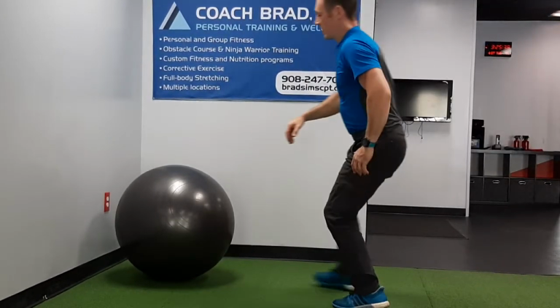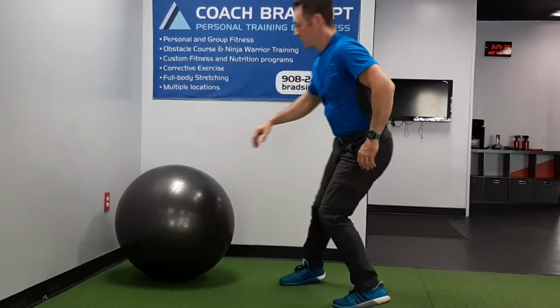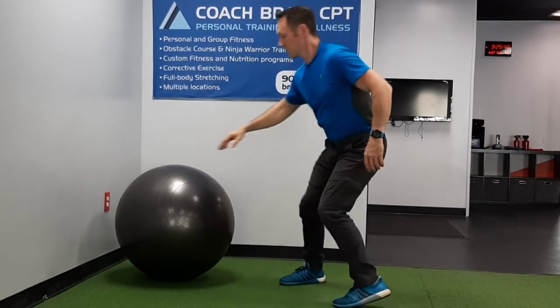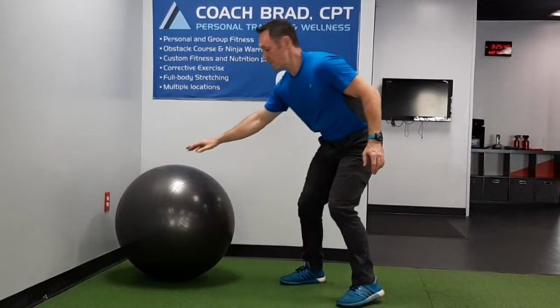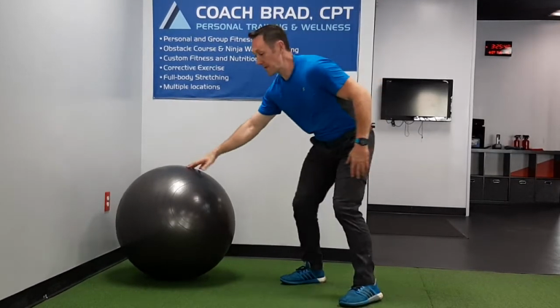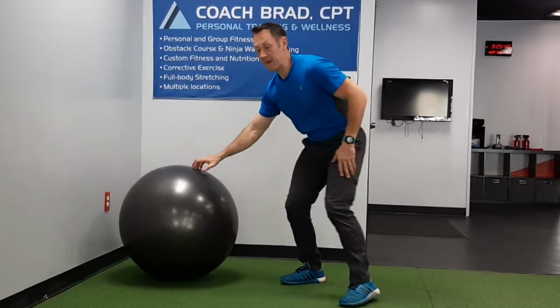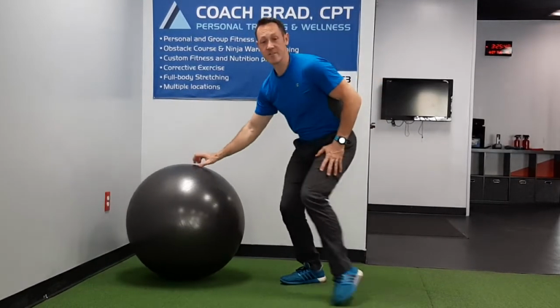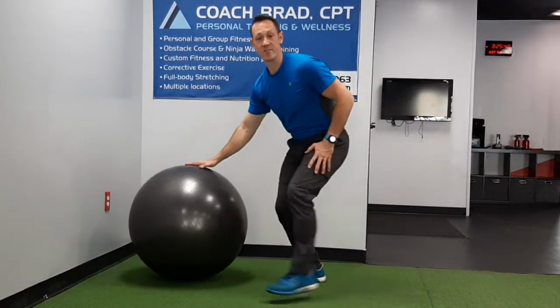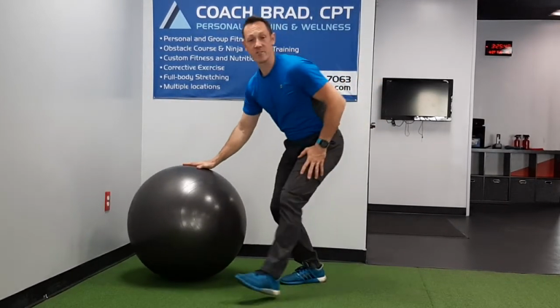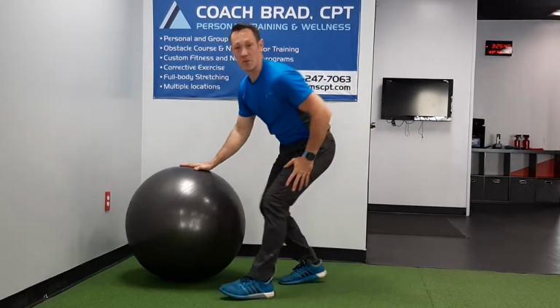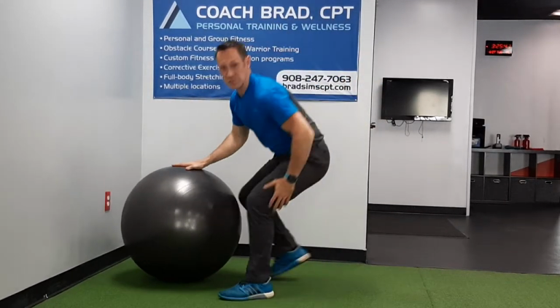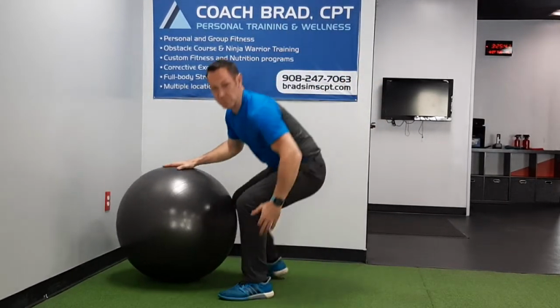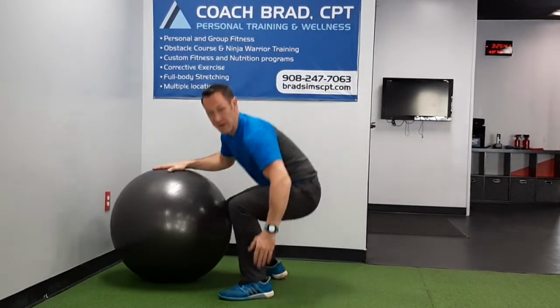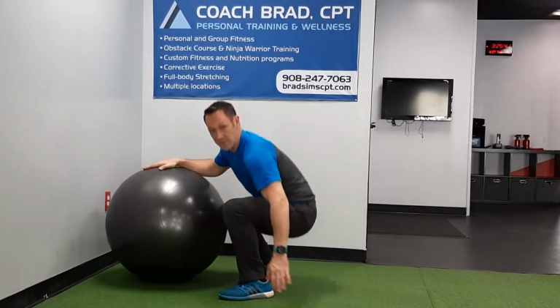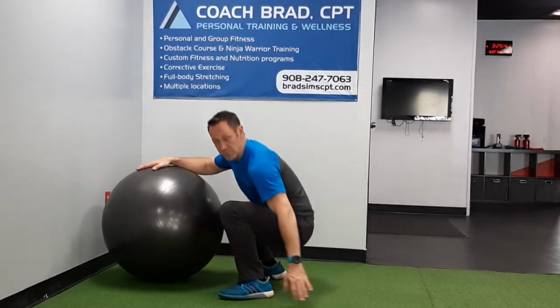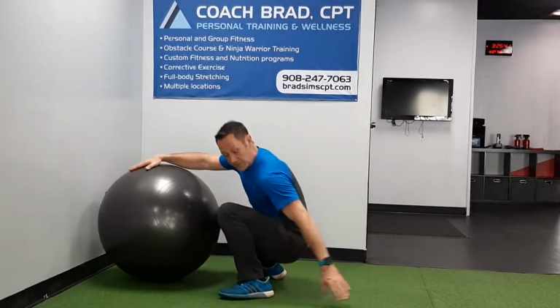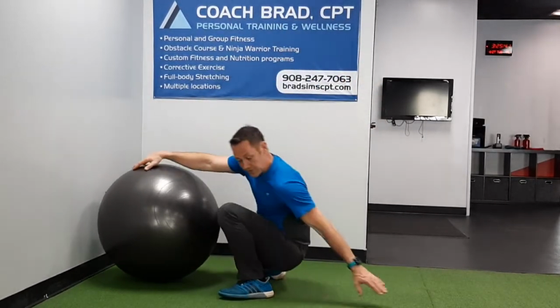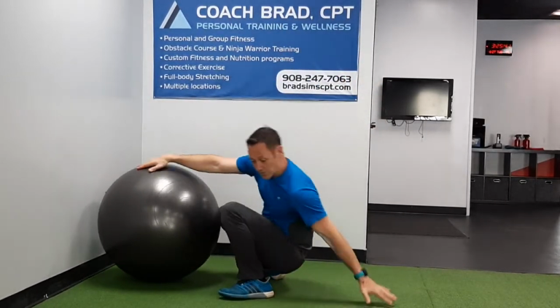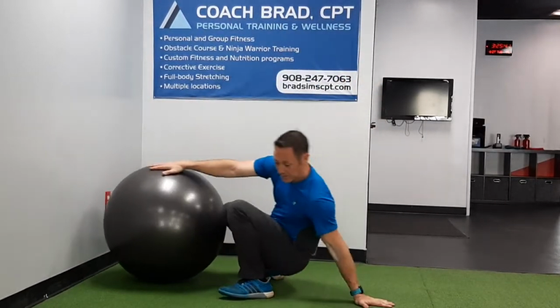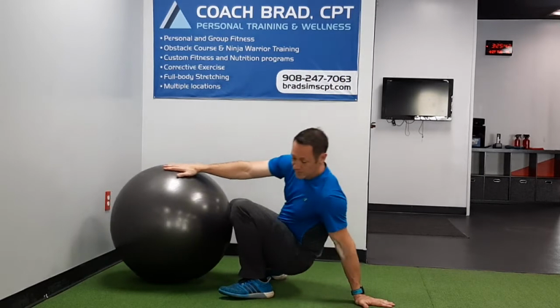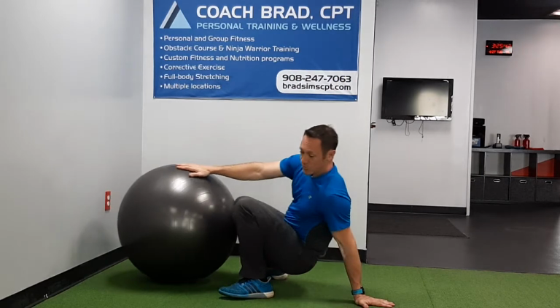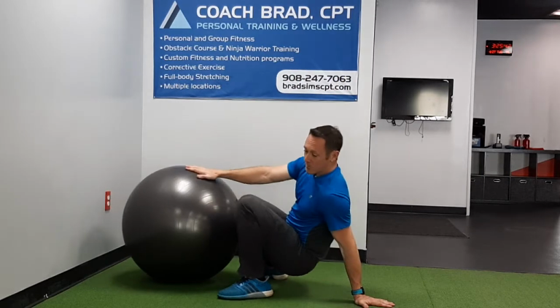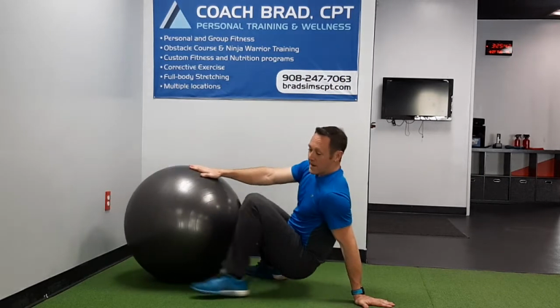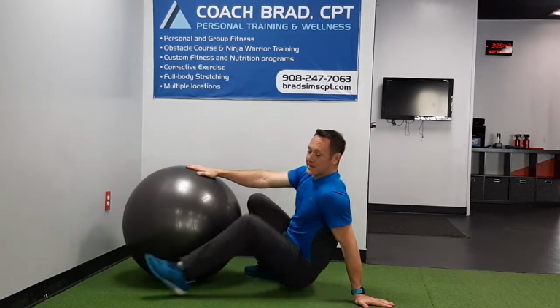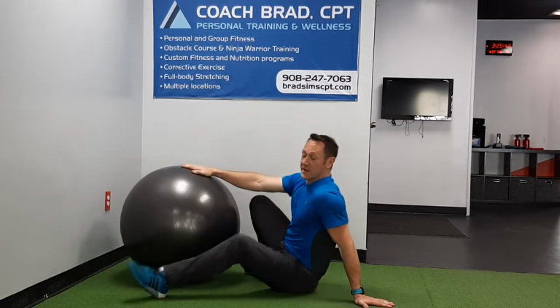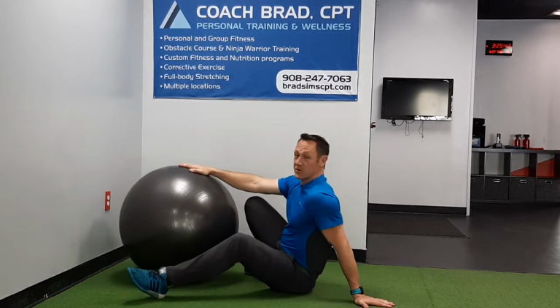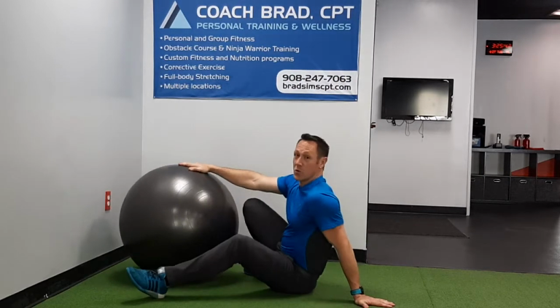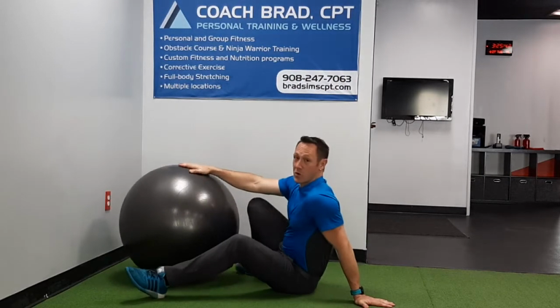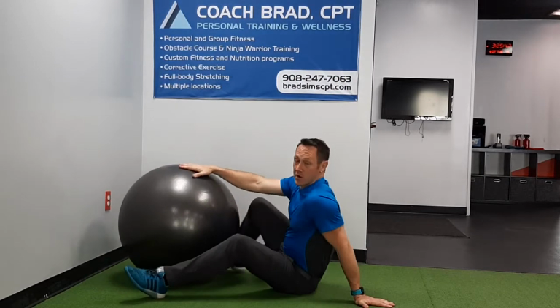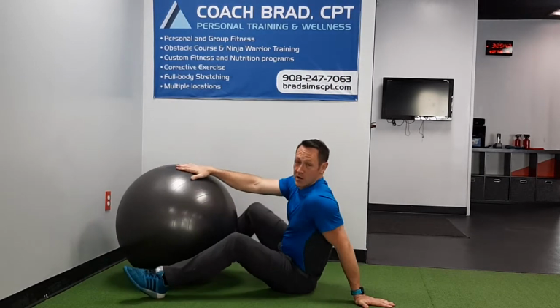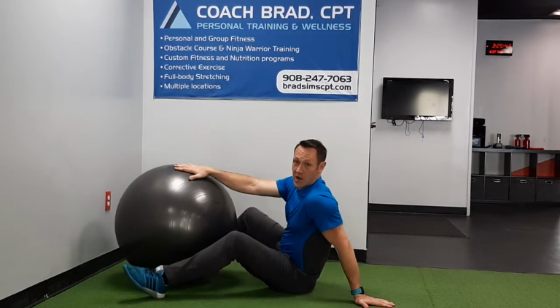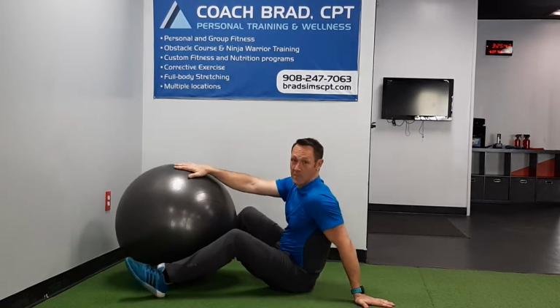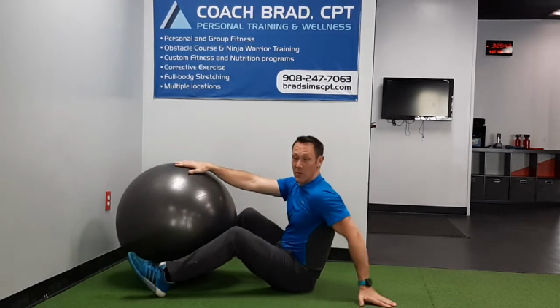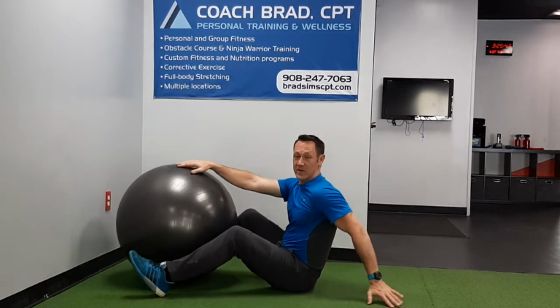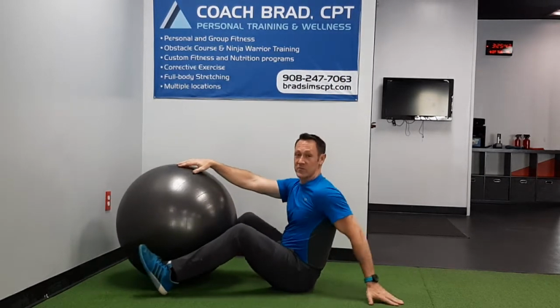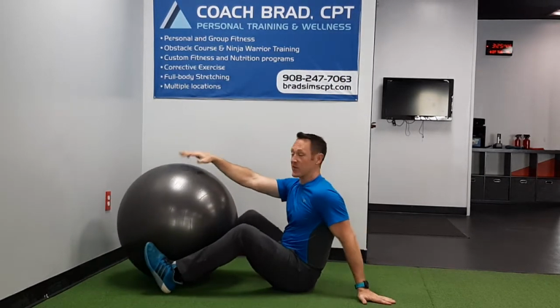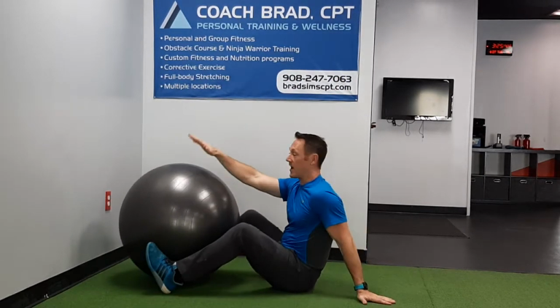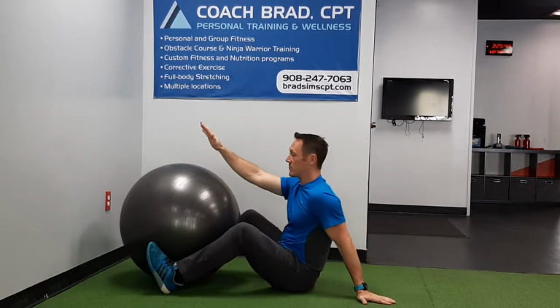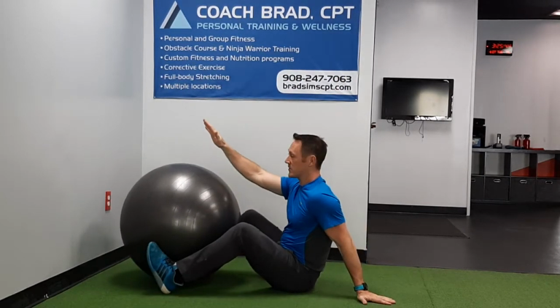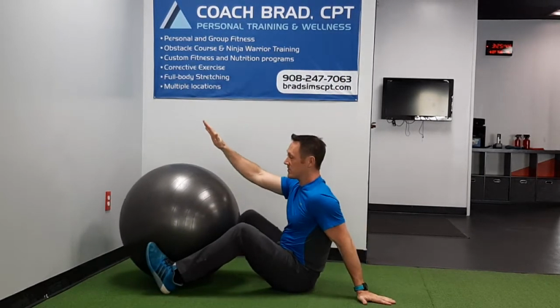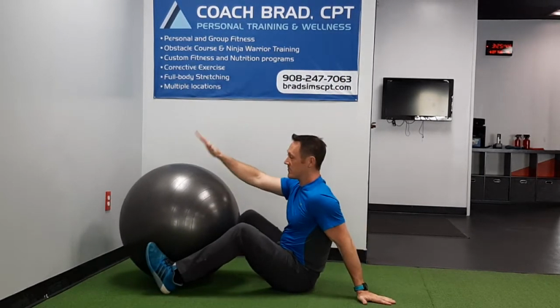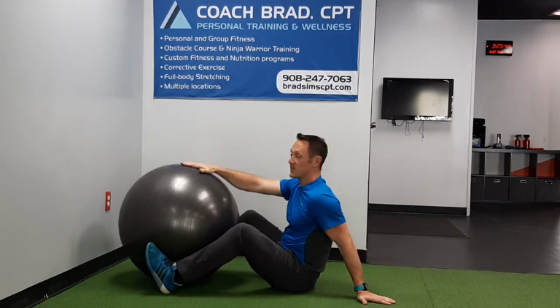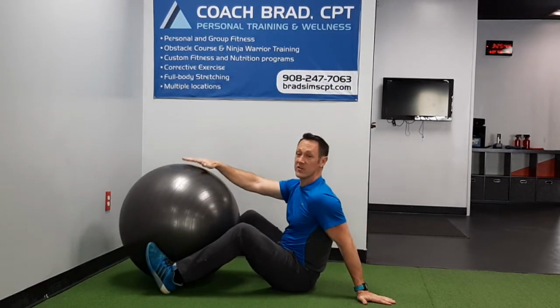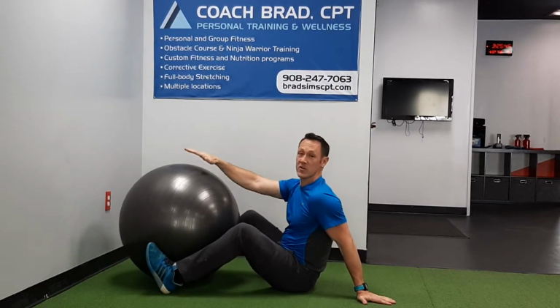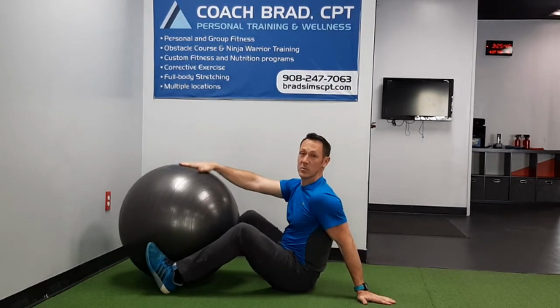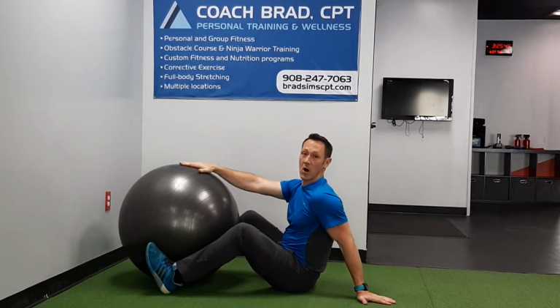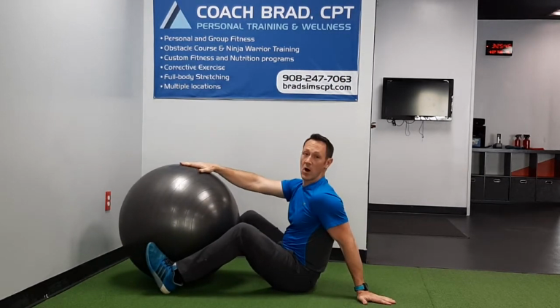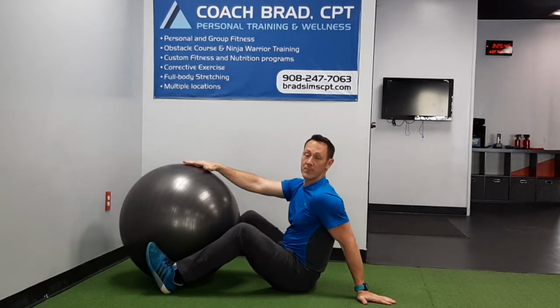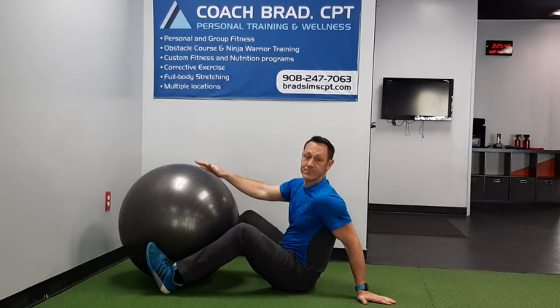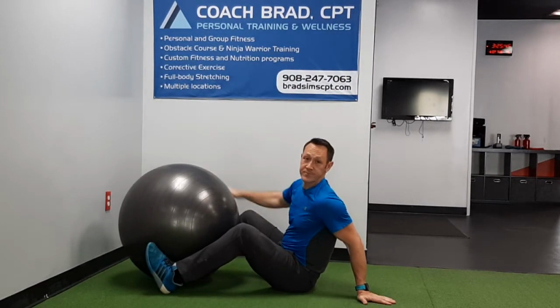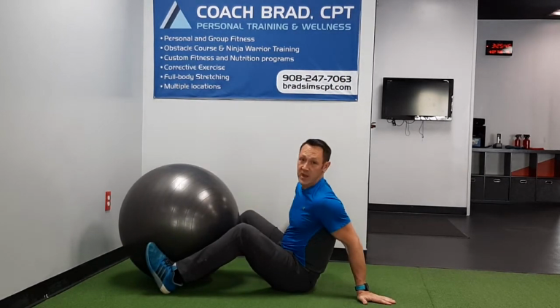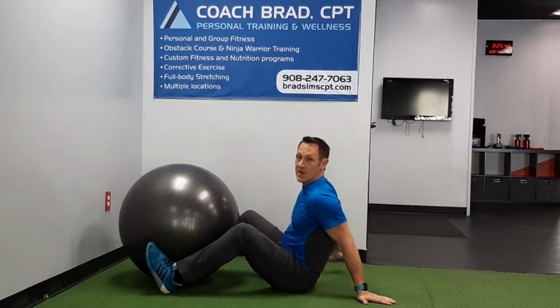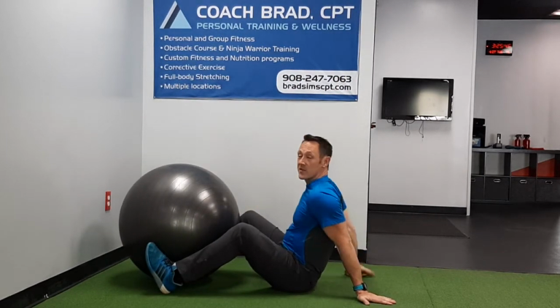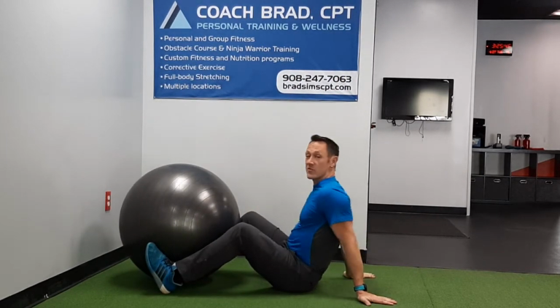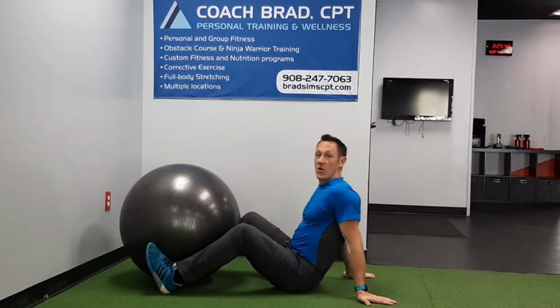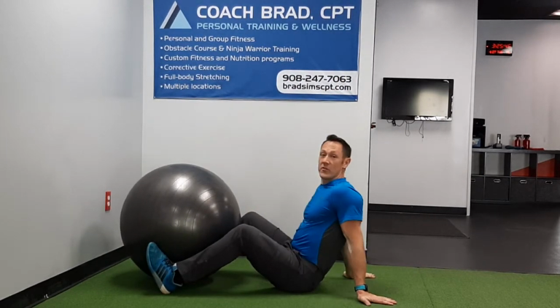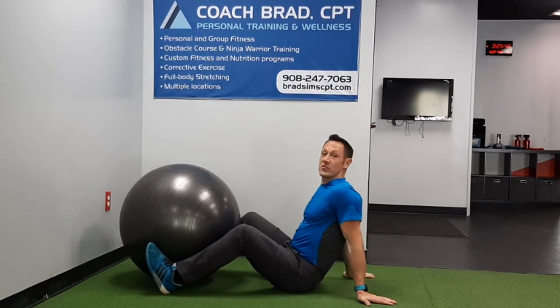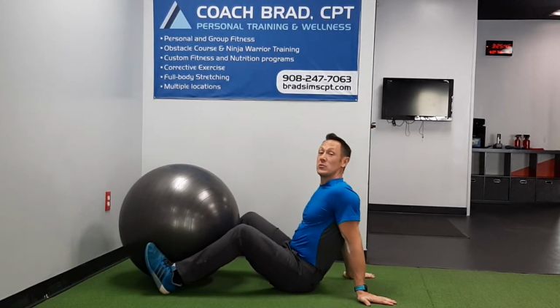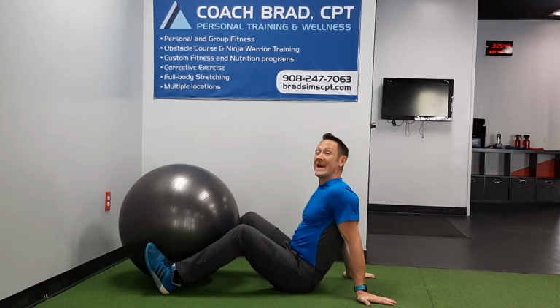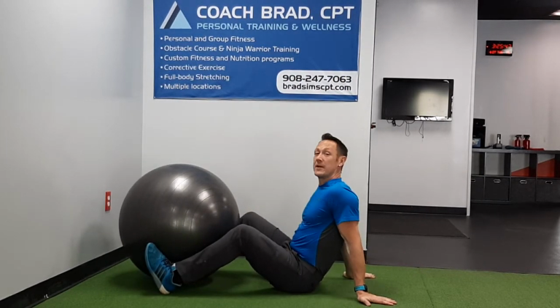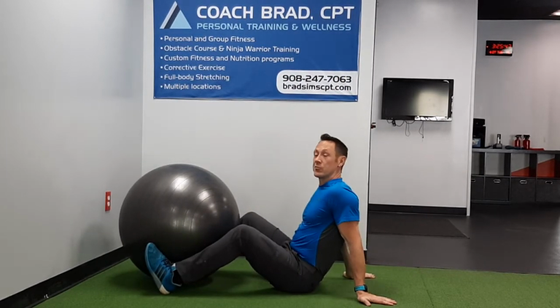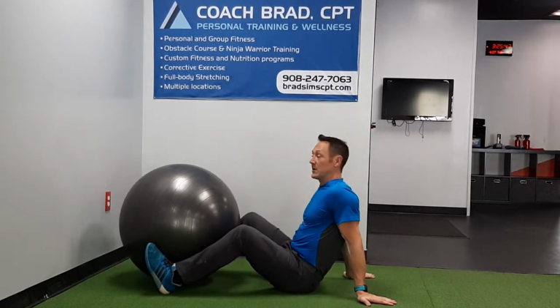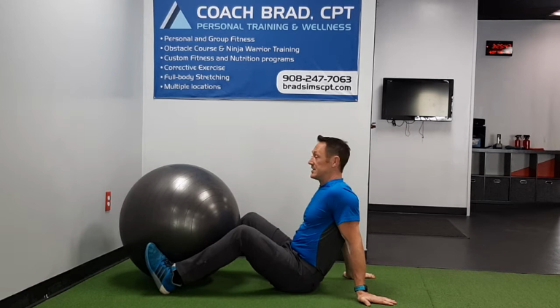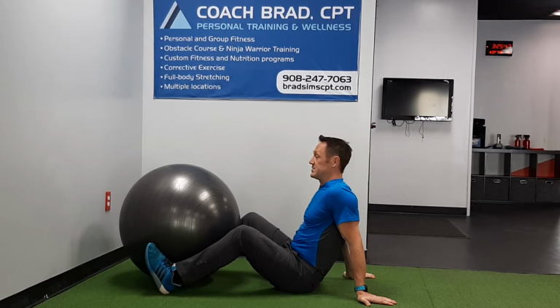What's up guys, this is Coach Brad bringing you a lower body and core combo exercise with the physio ball. This is called the two leg bridge.